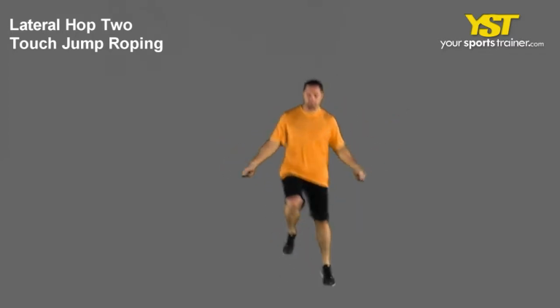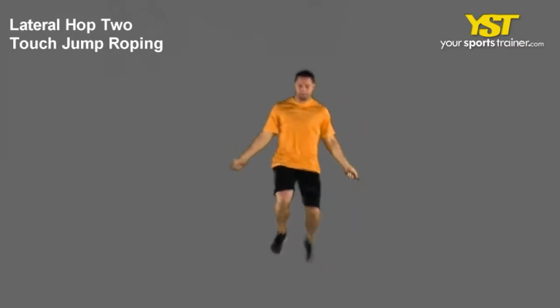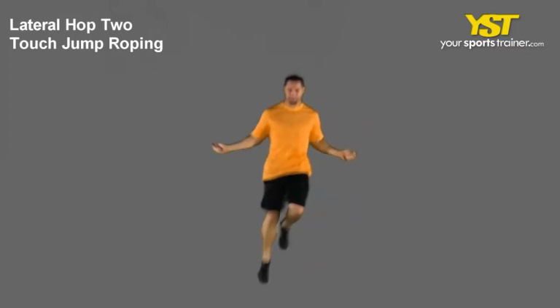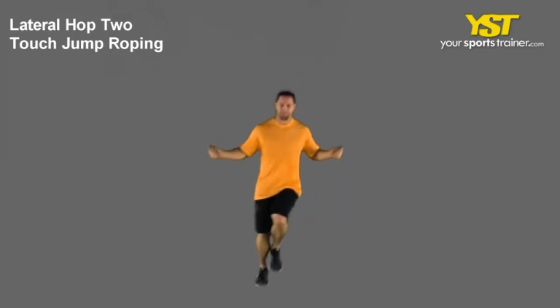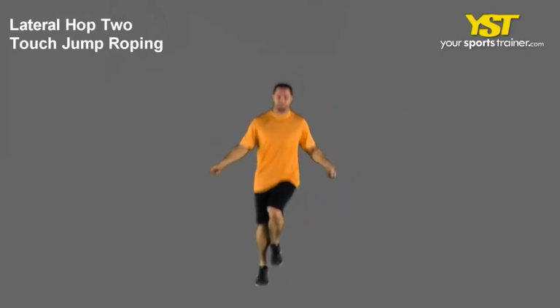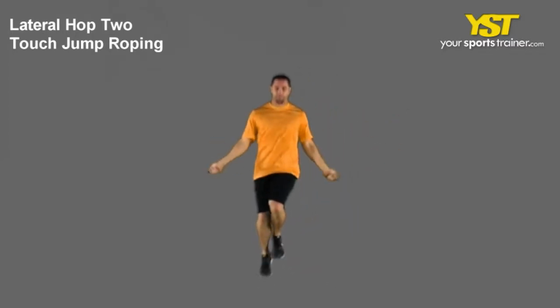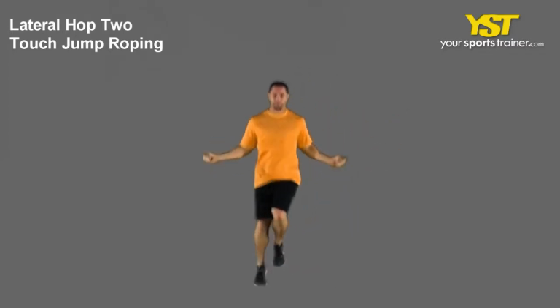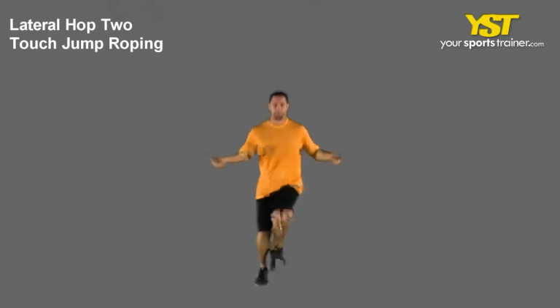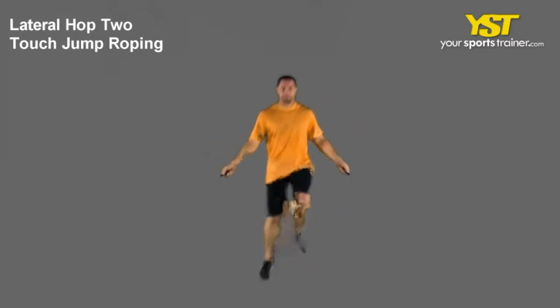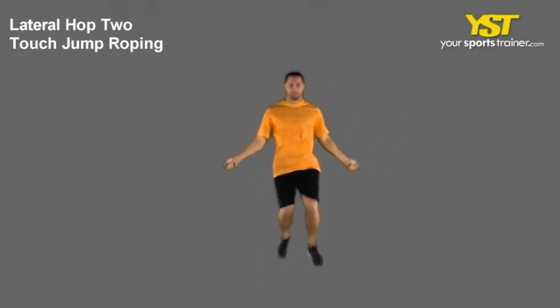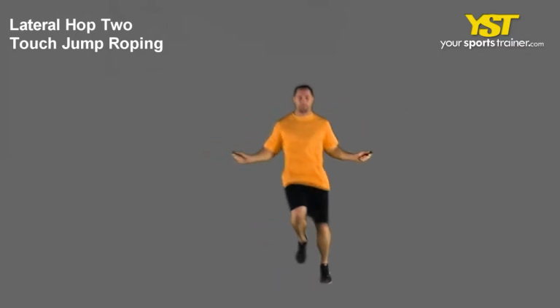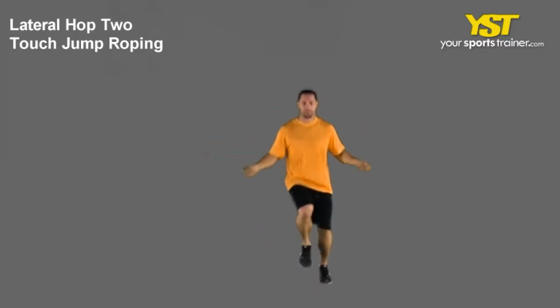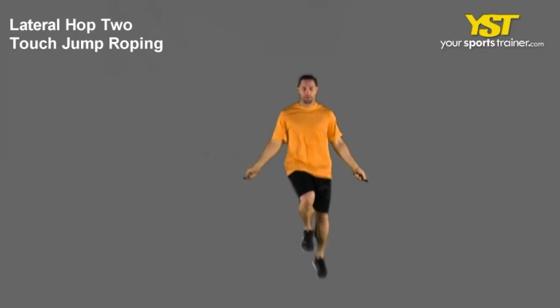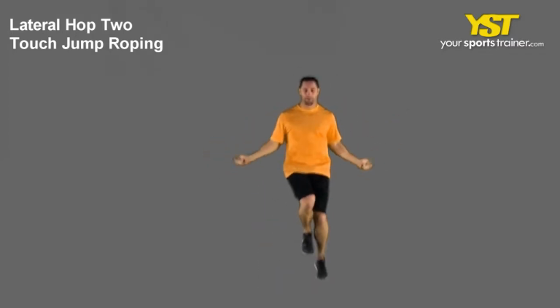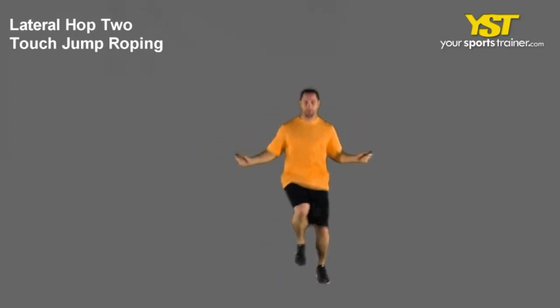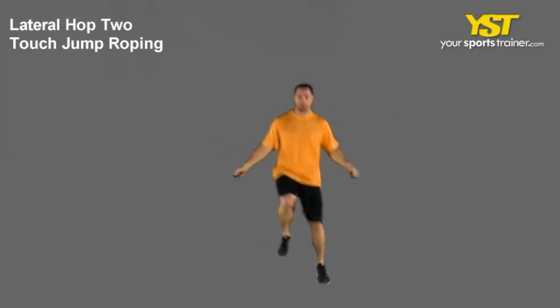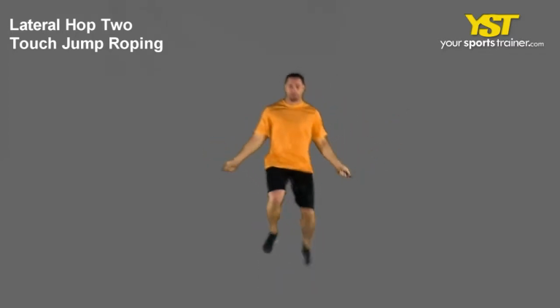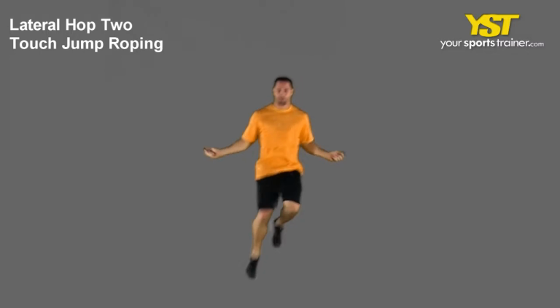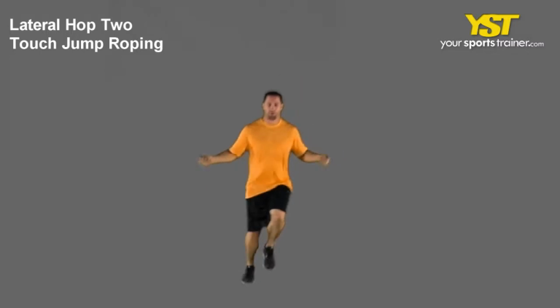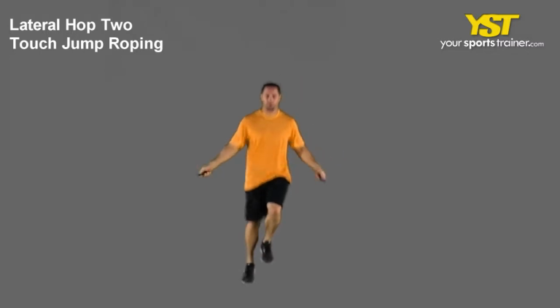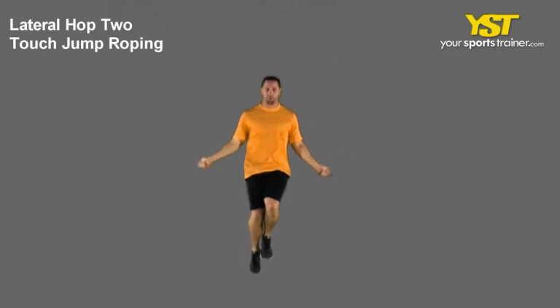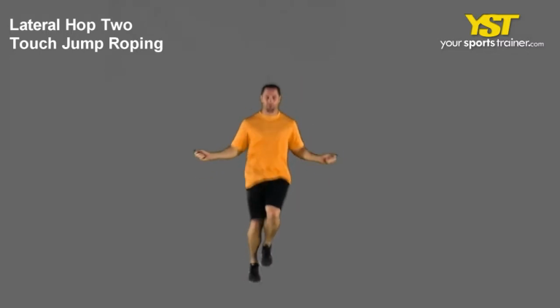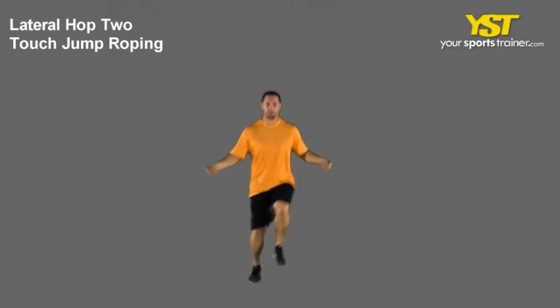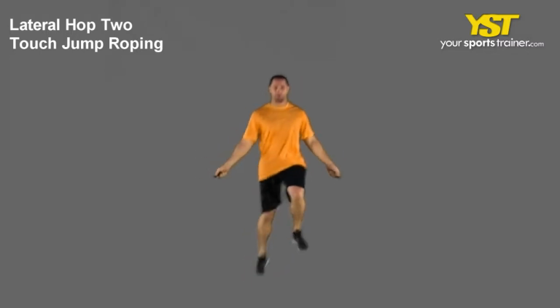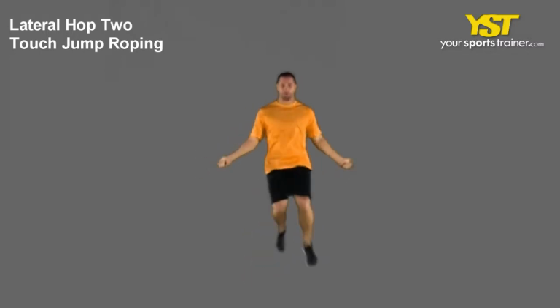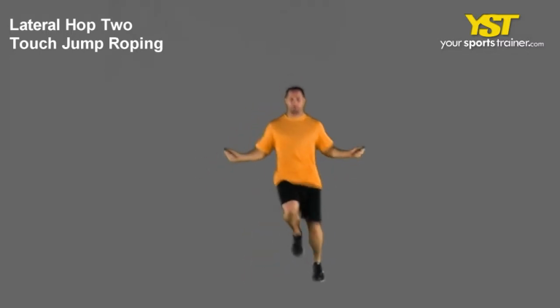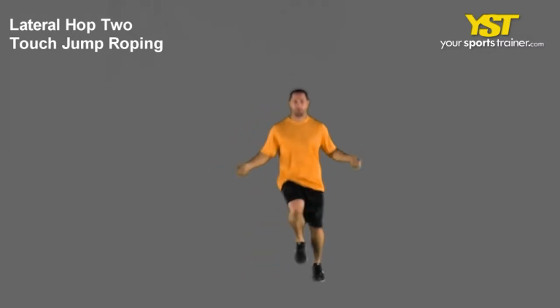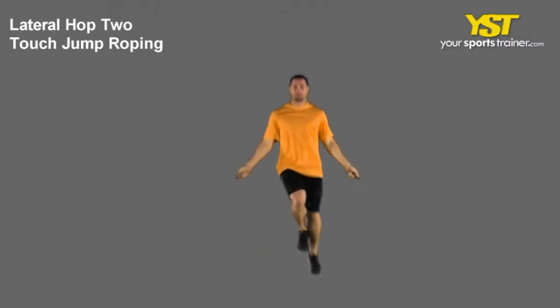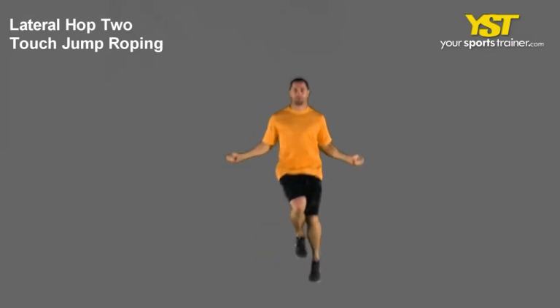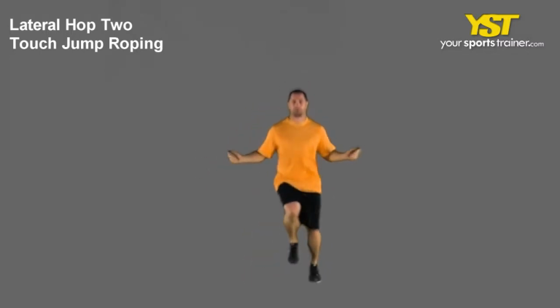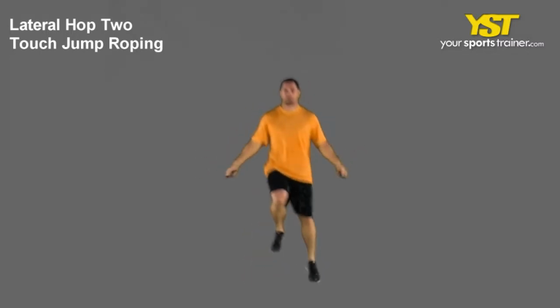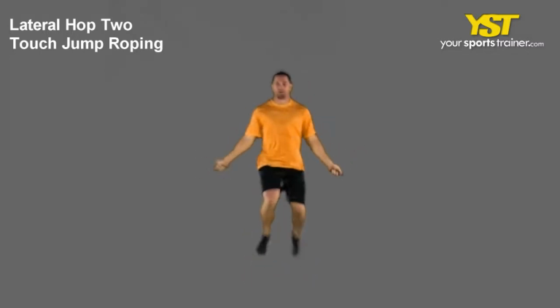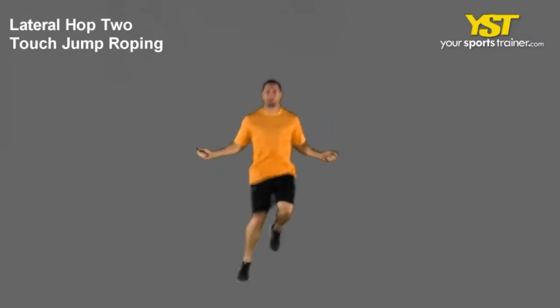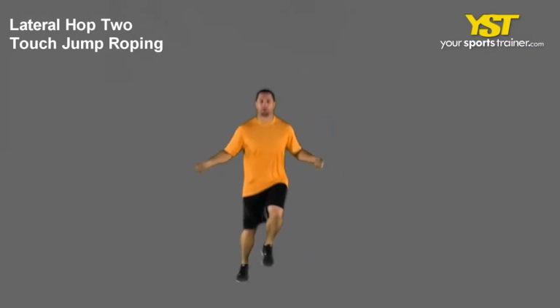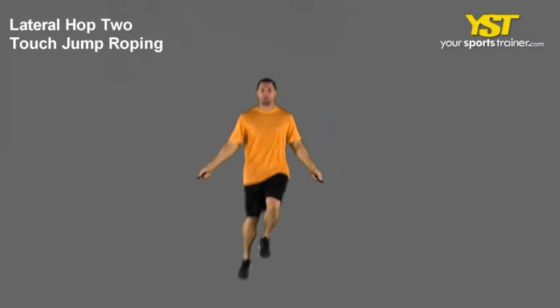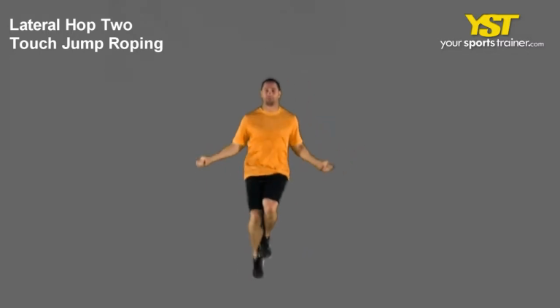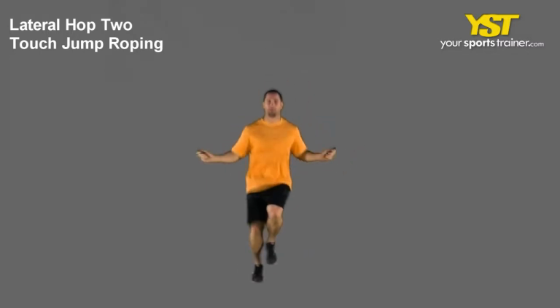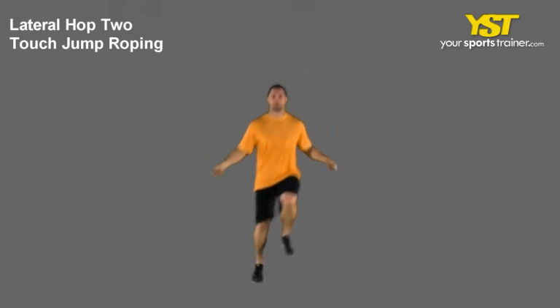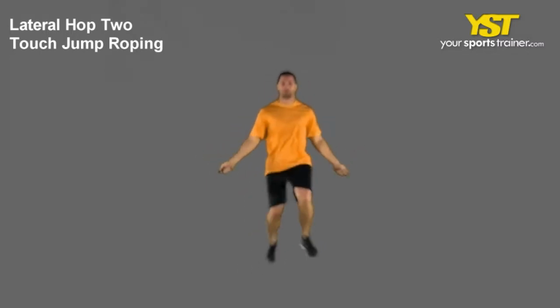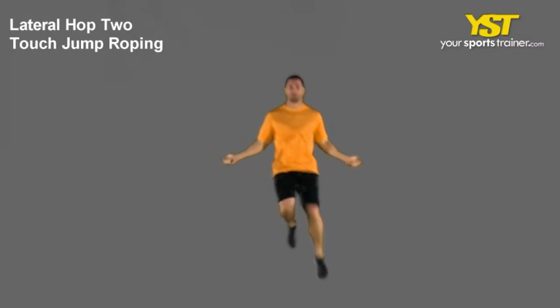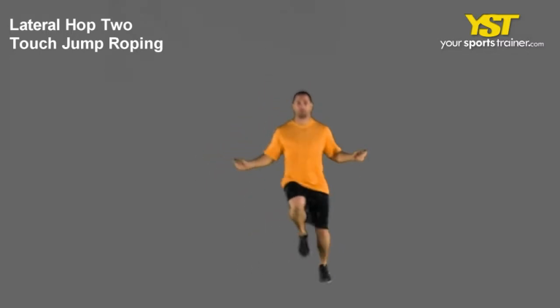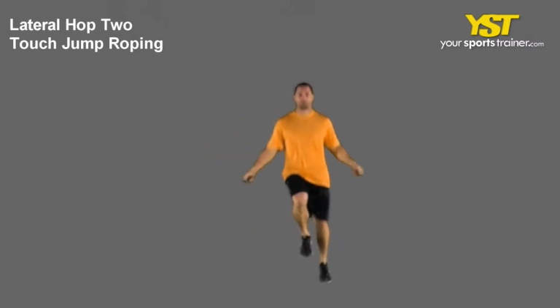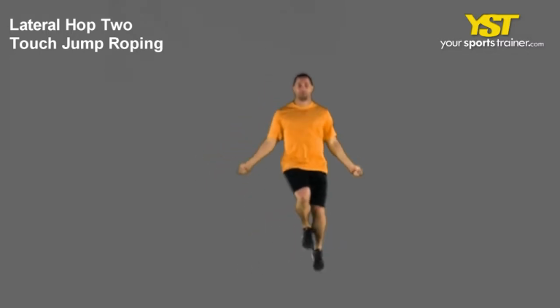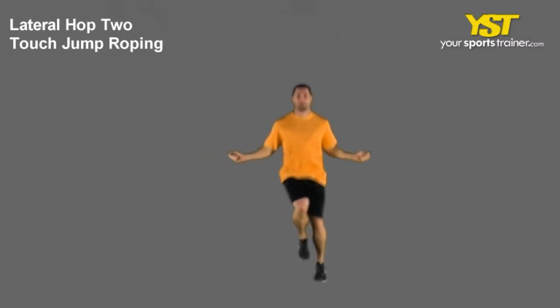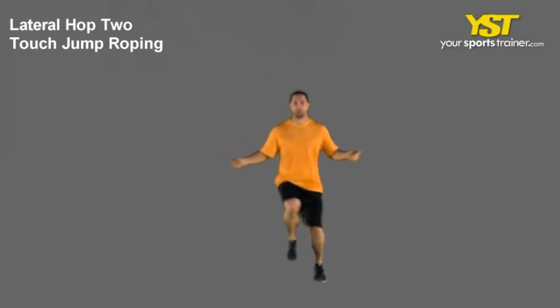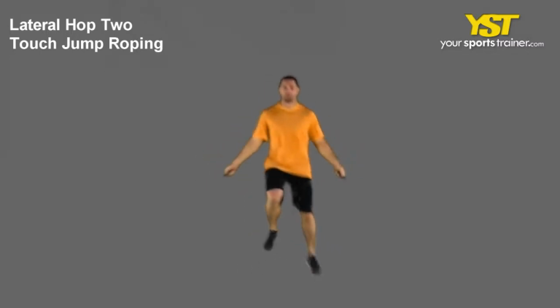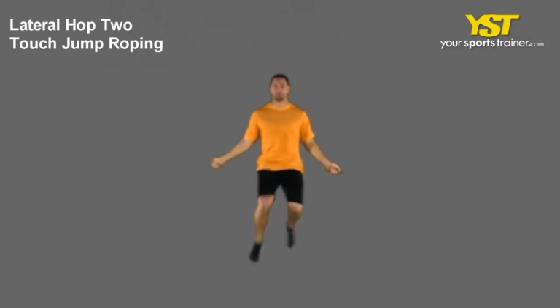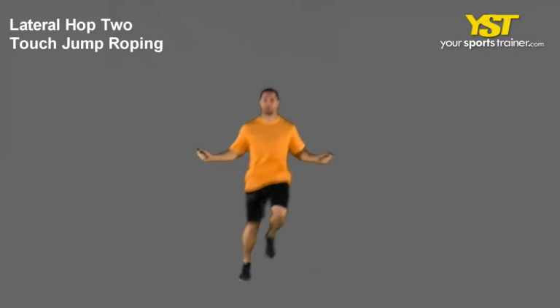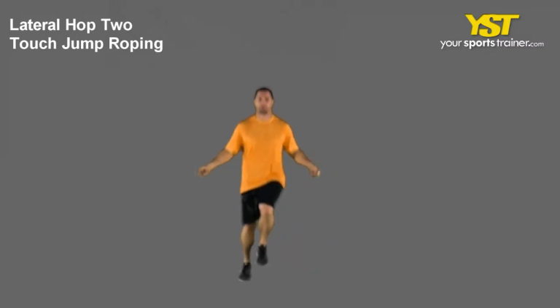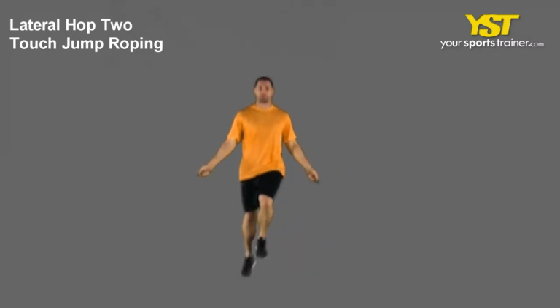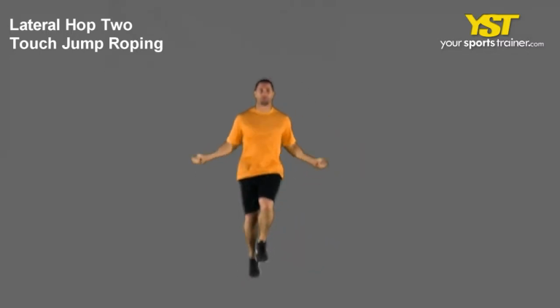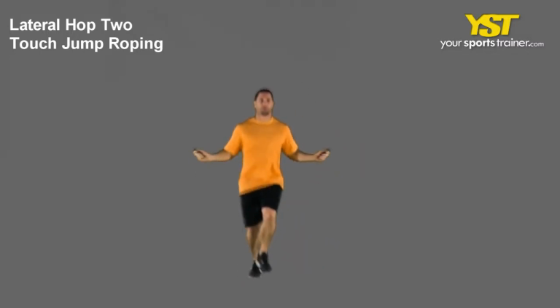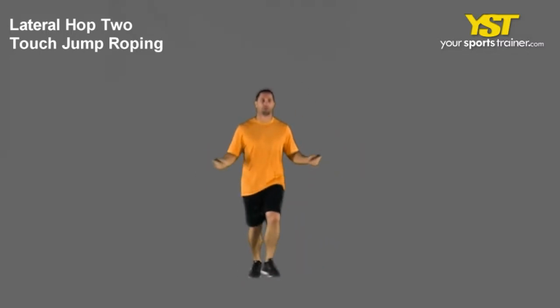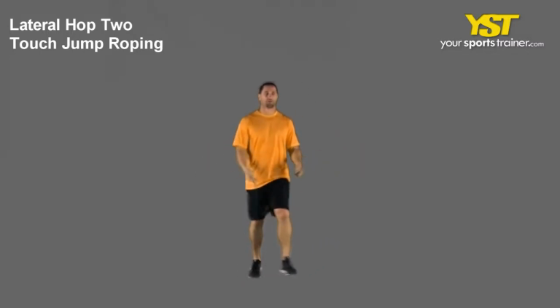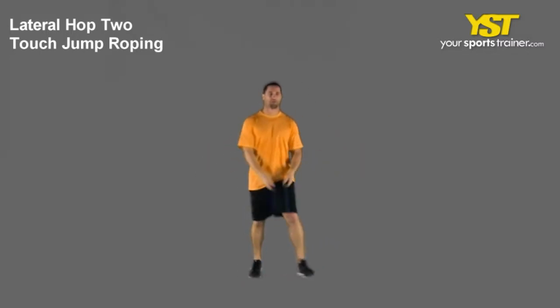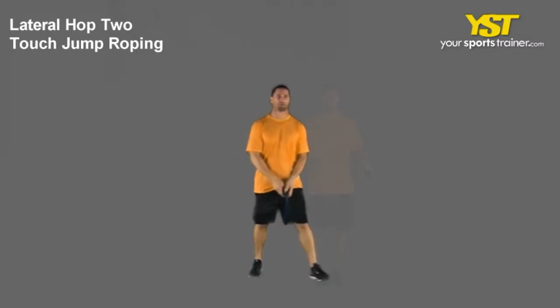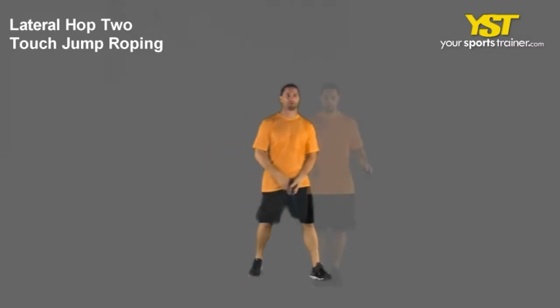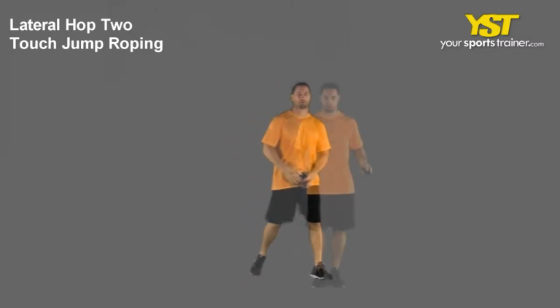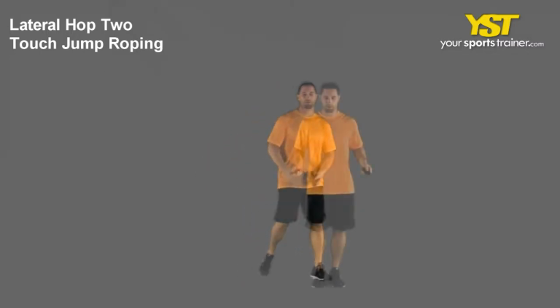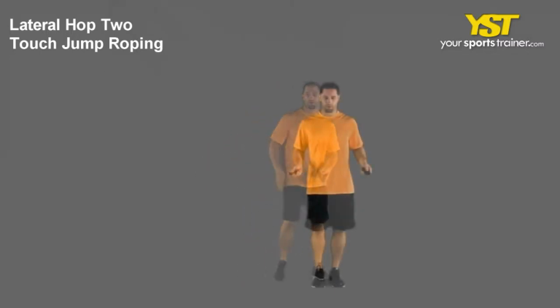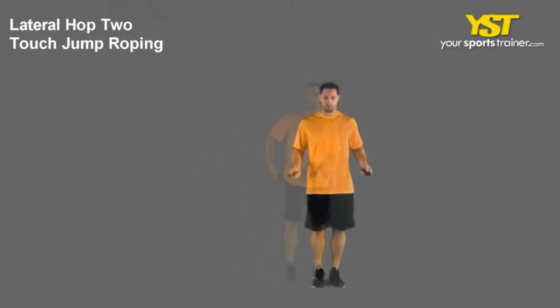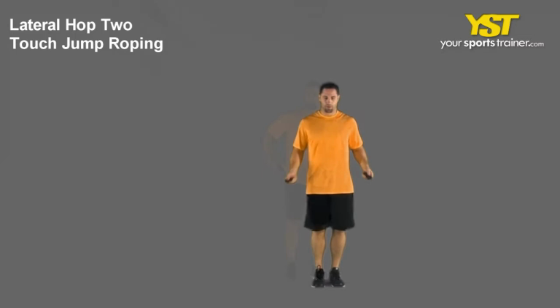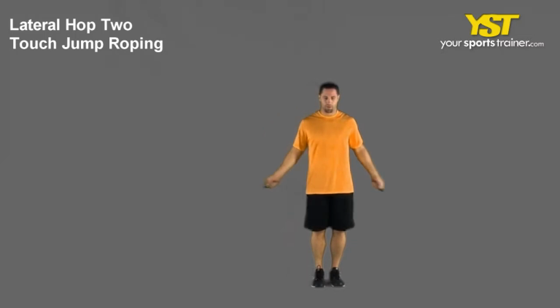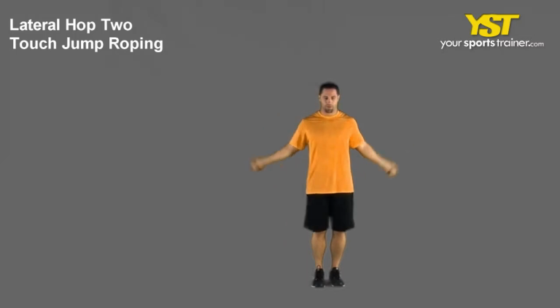Jump on the balls of your feet. Your heels should never touch the floor. Keep the chest out and head looking forward.